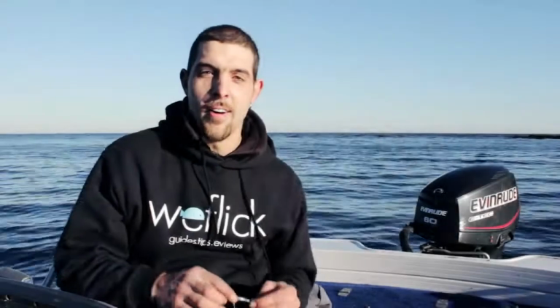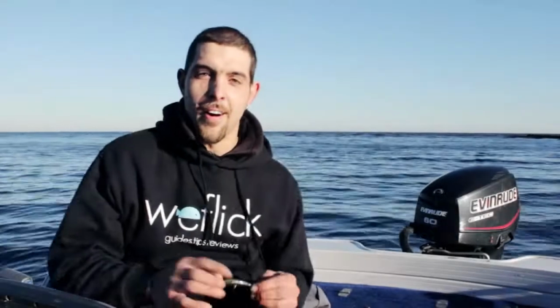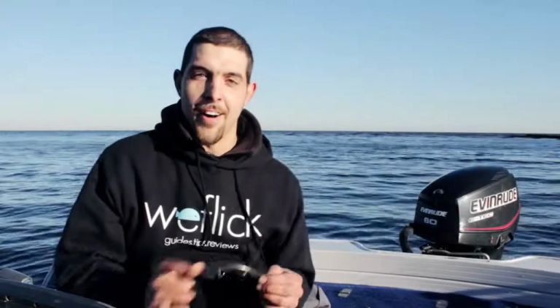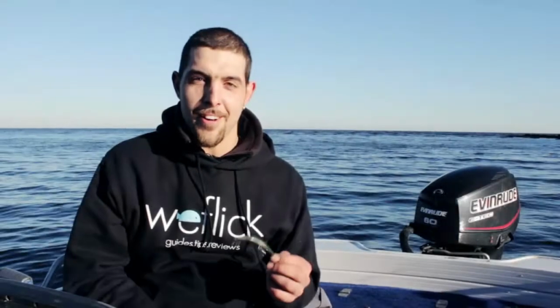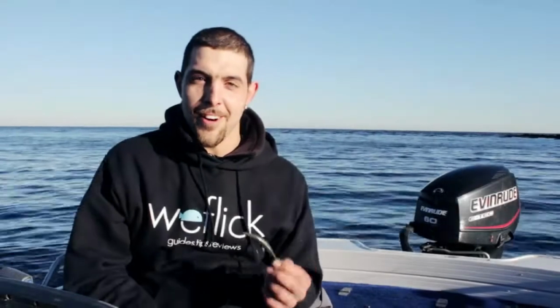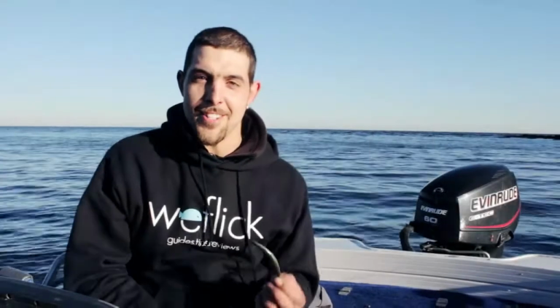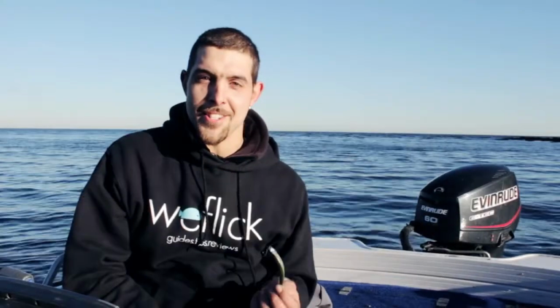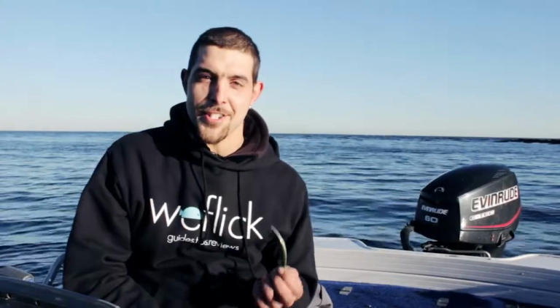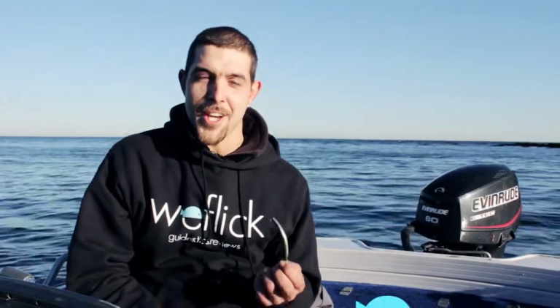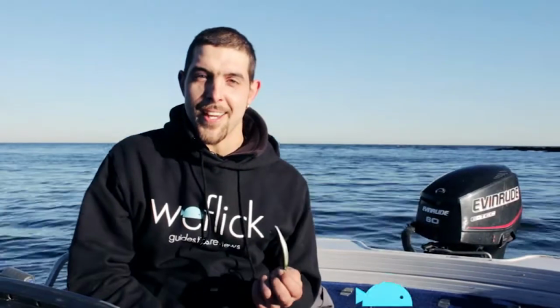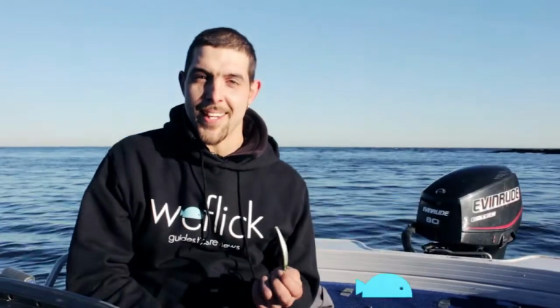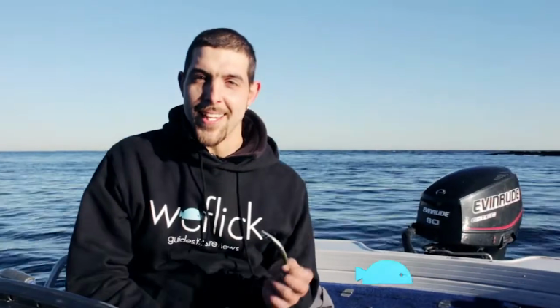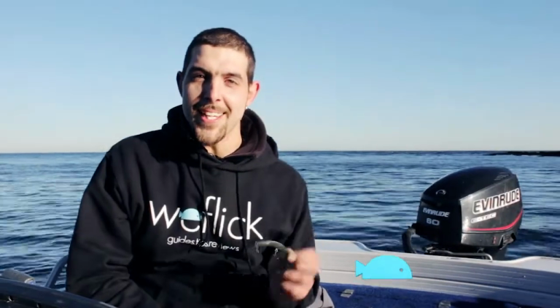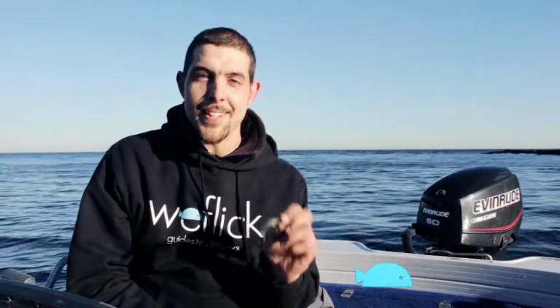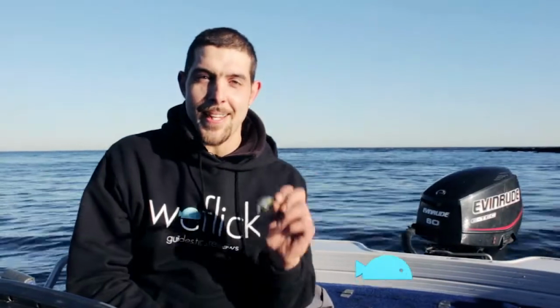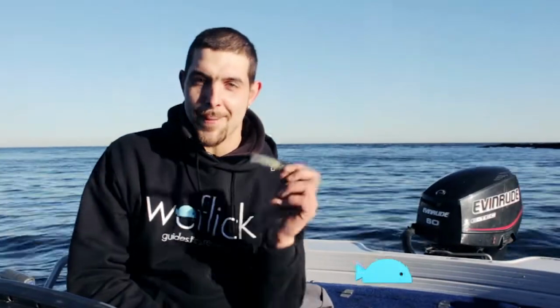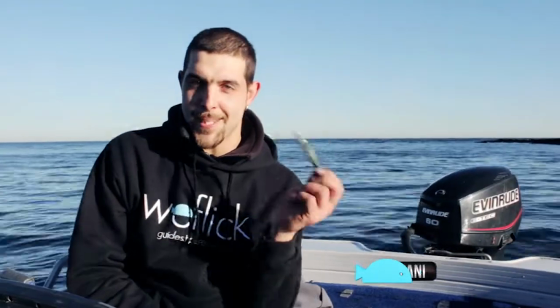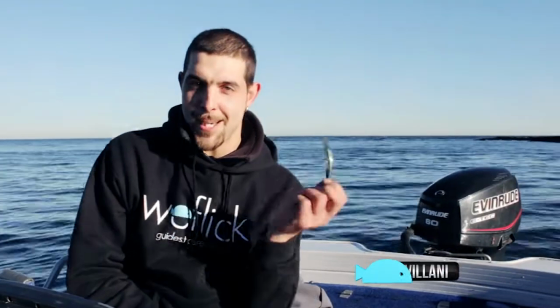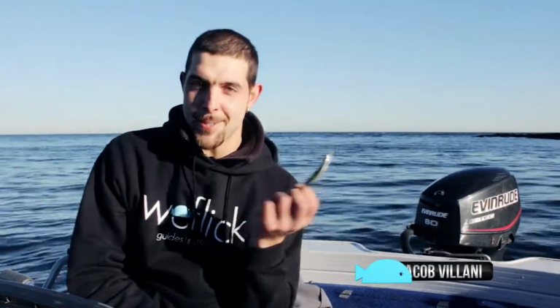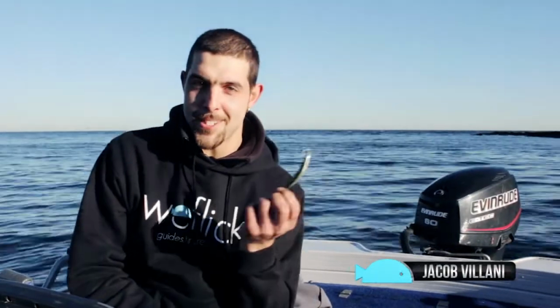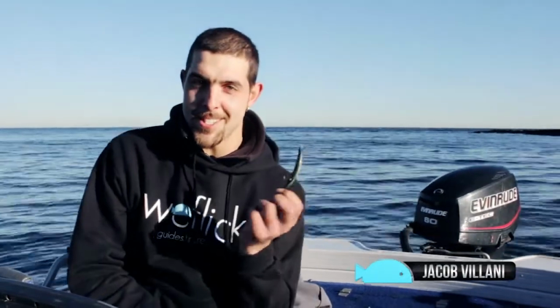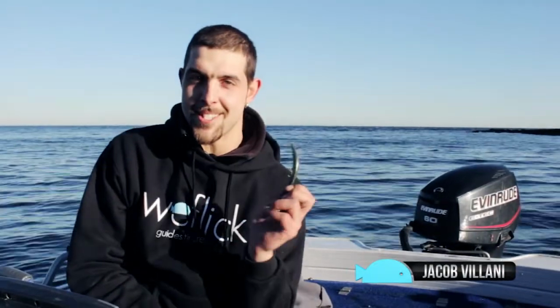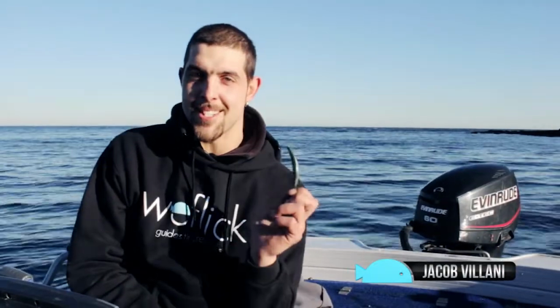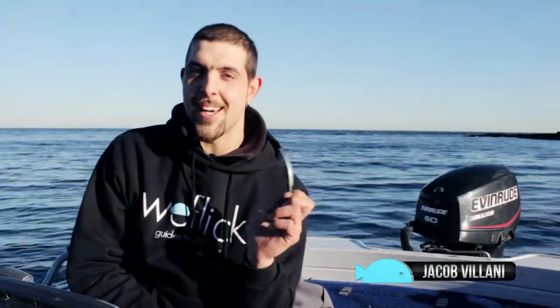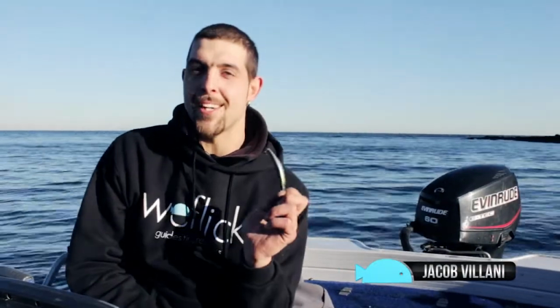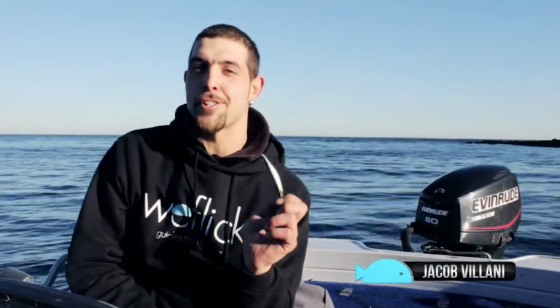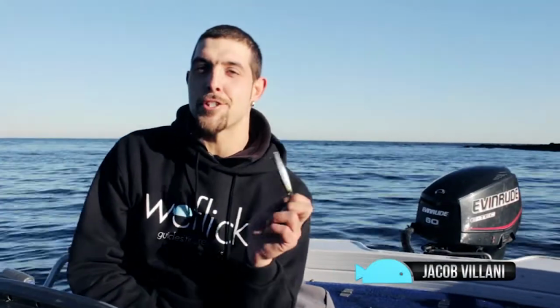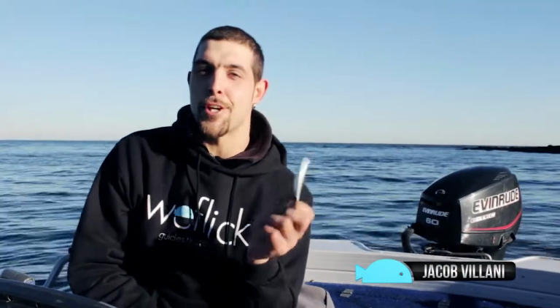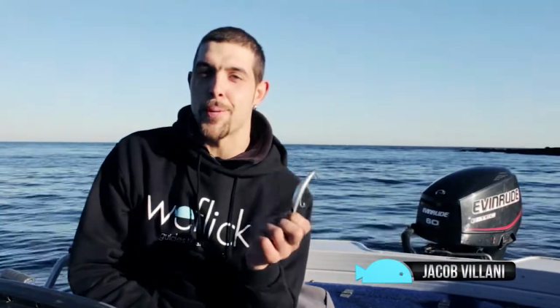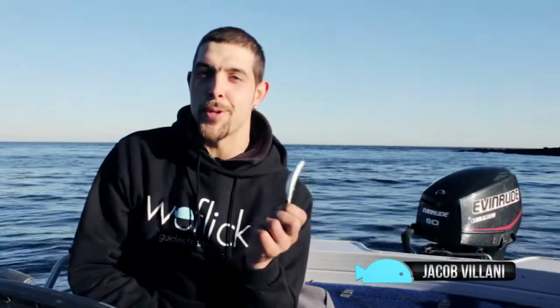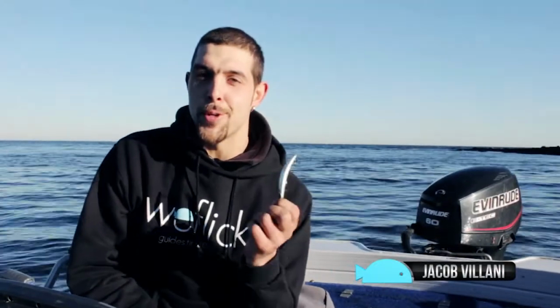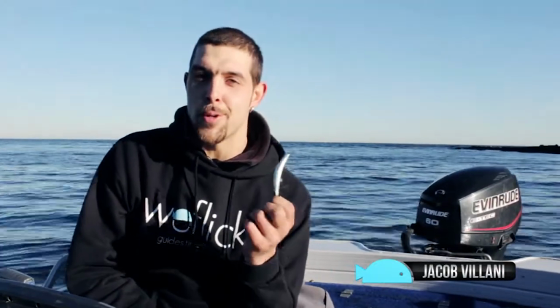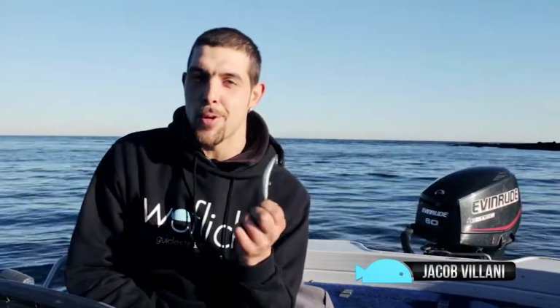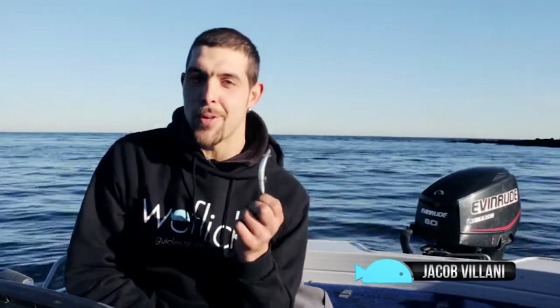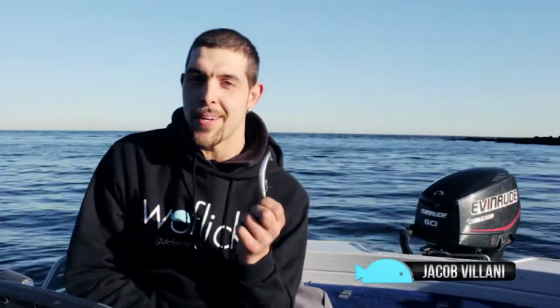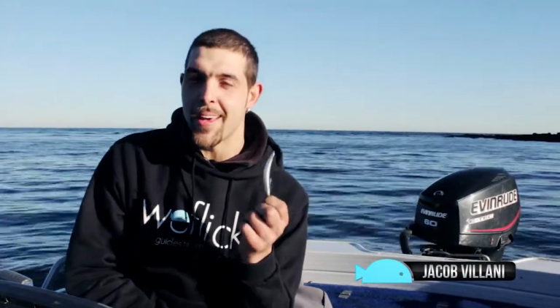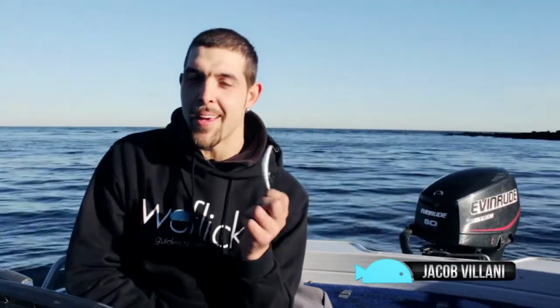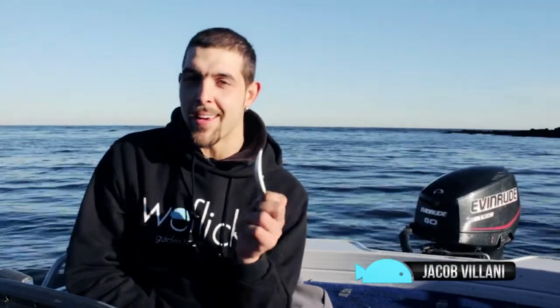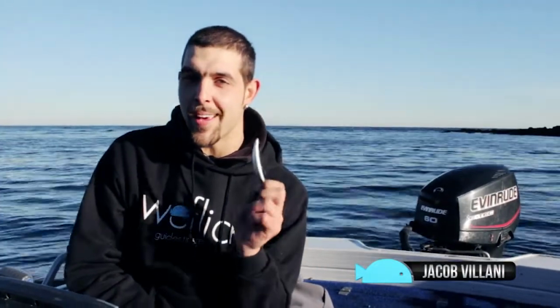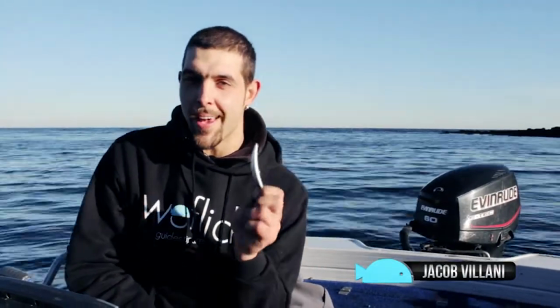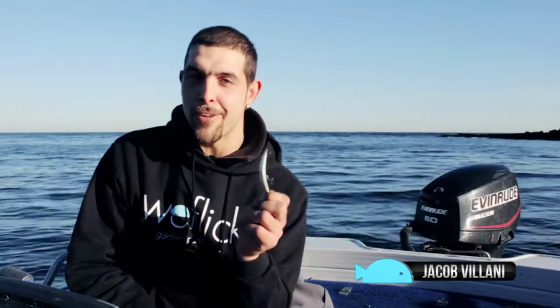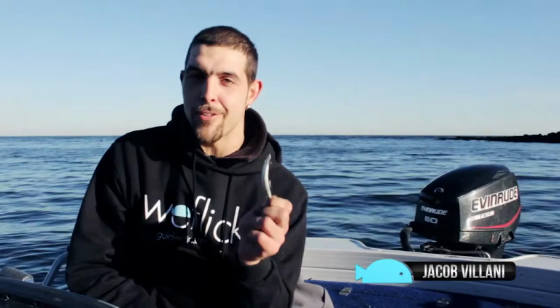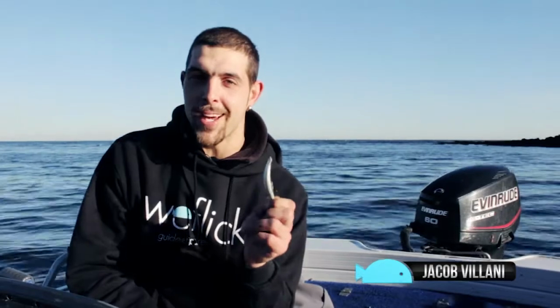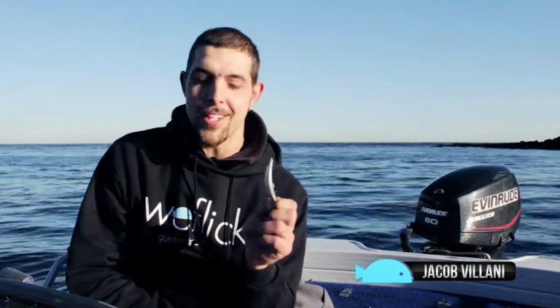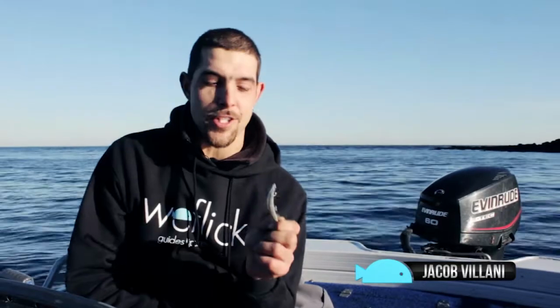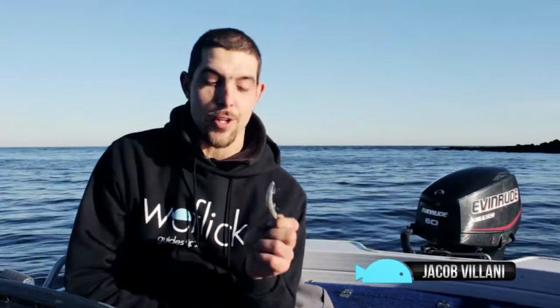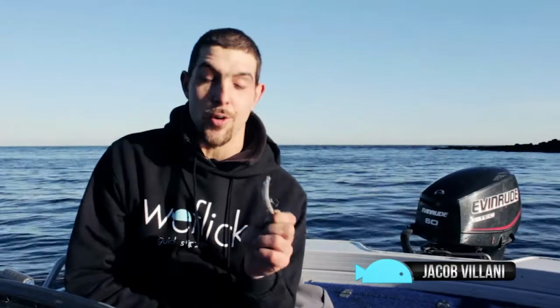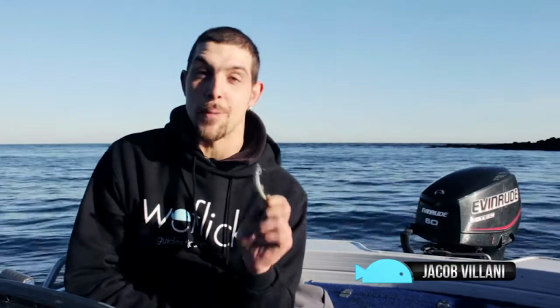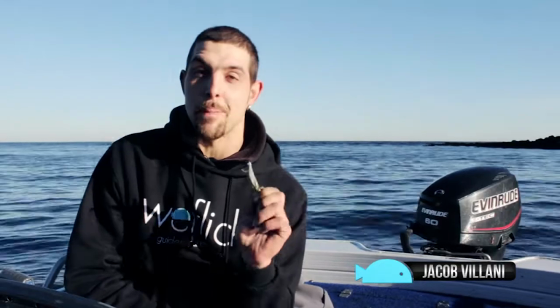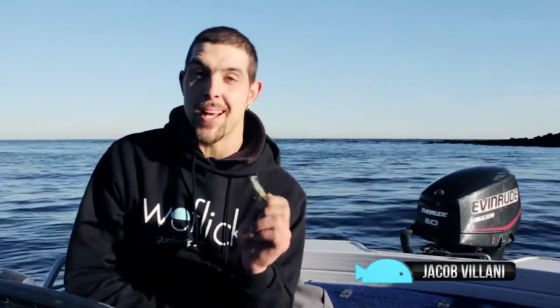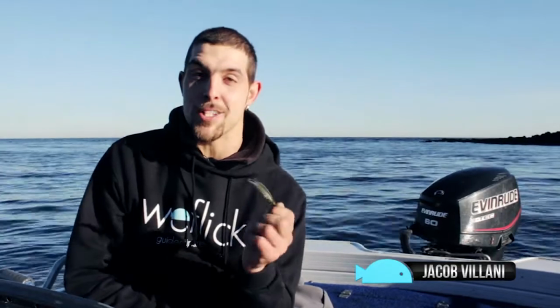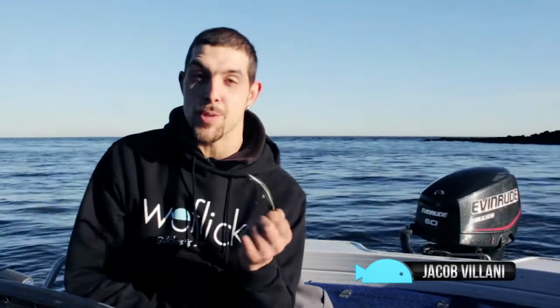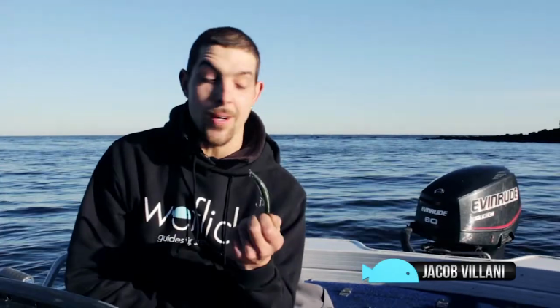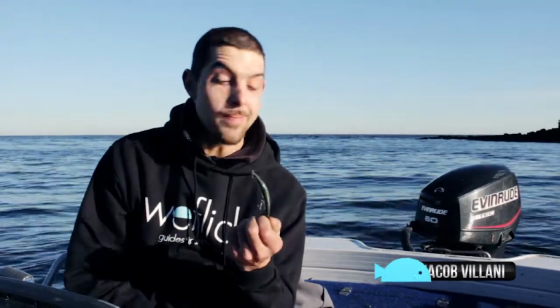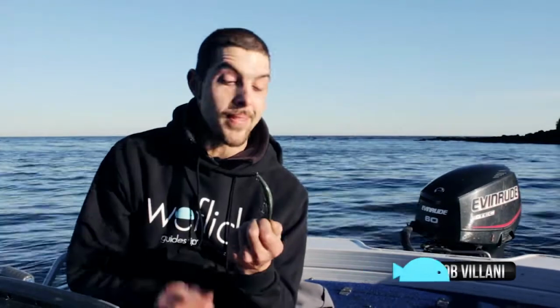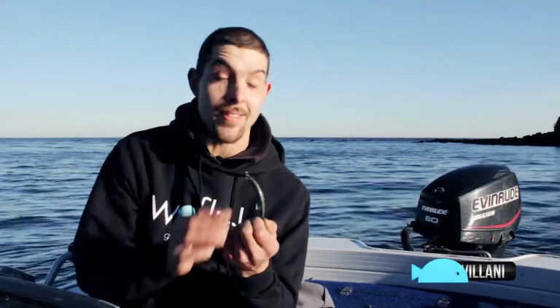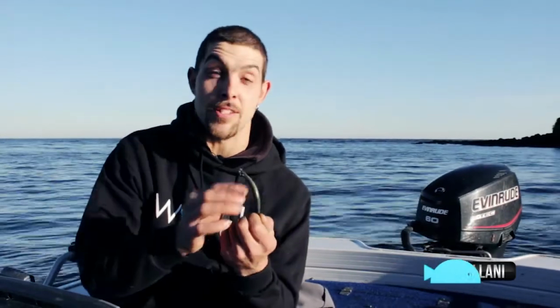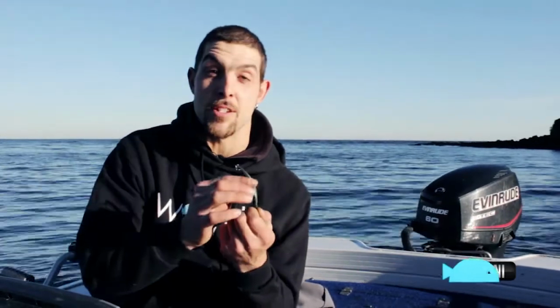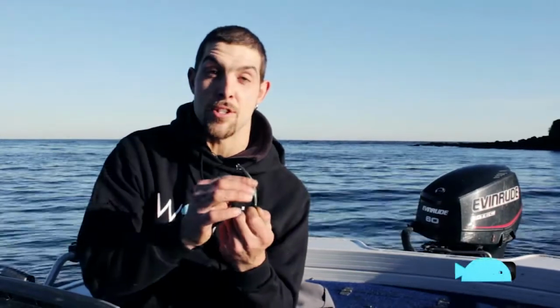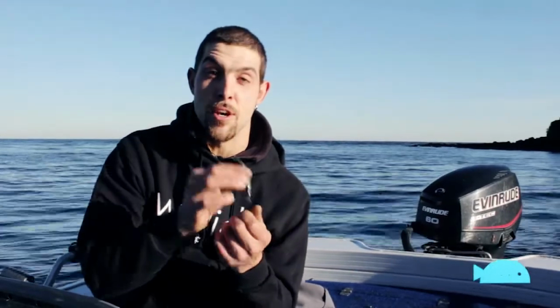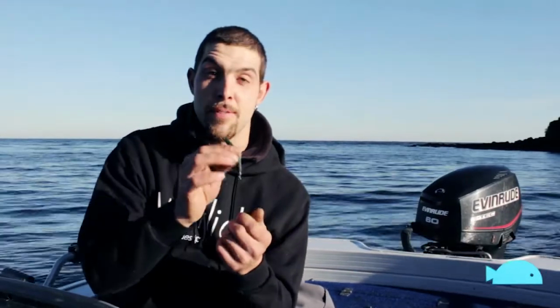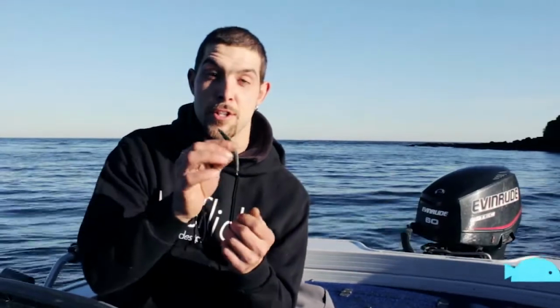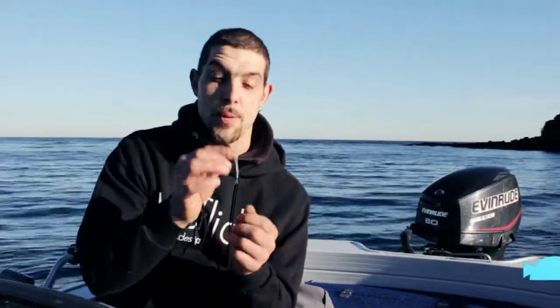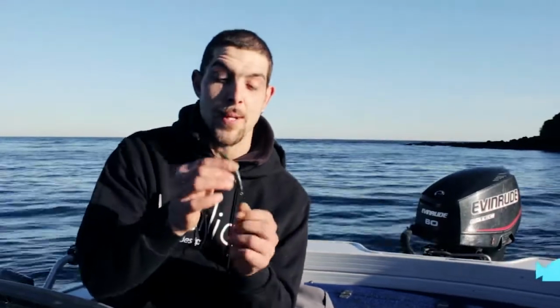Hi guys, it's Jake here. I'm coming to you today to show you a new lure in the End Count range. It's called a Black Swan and it's a surface lure.